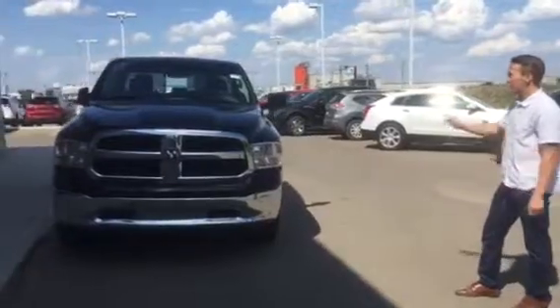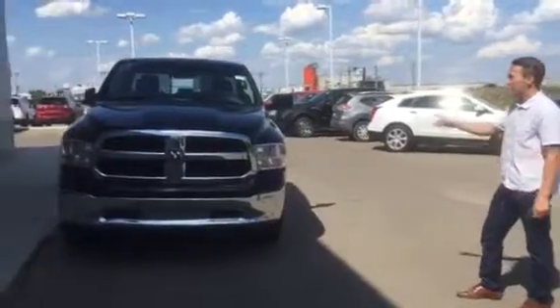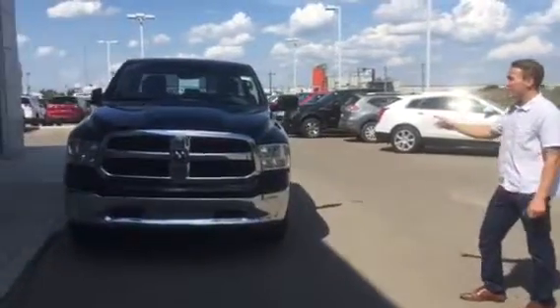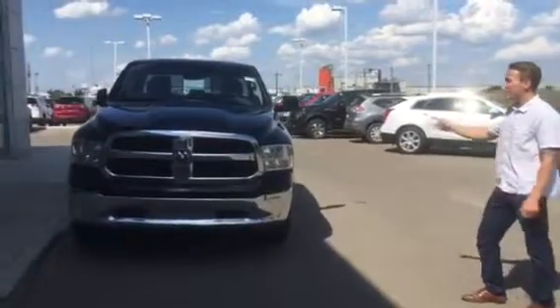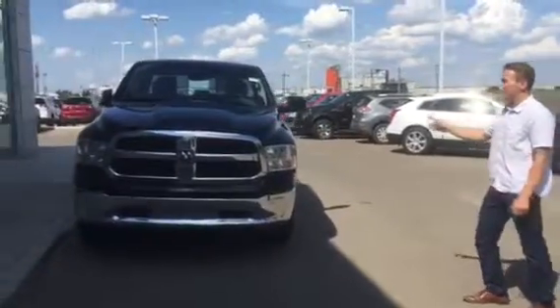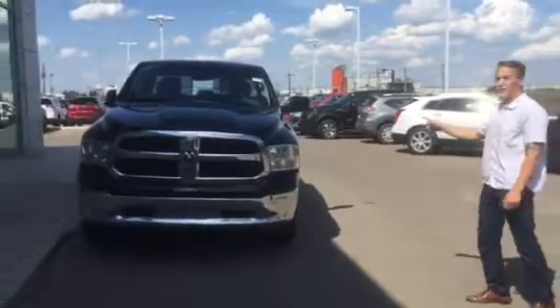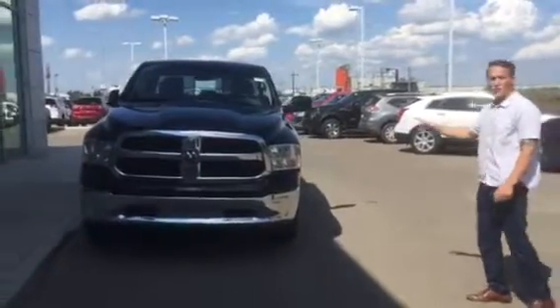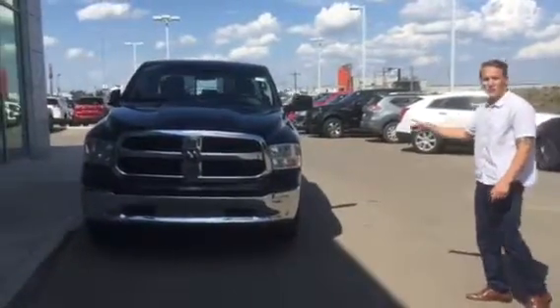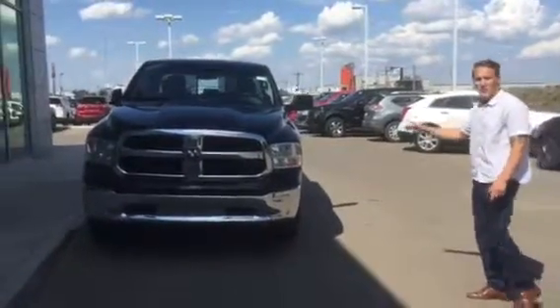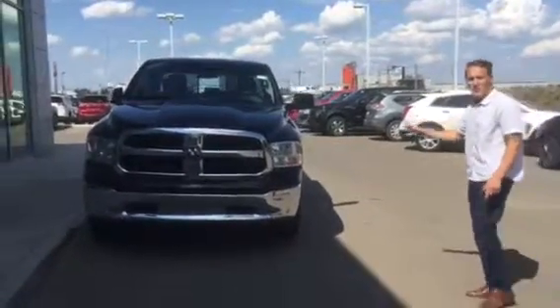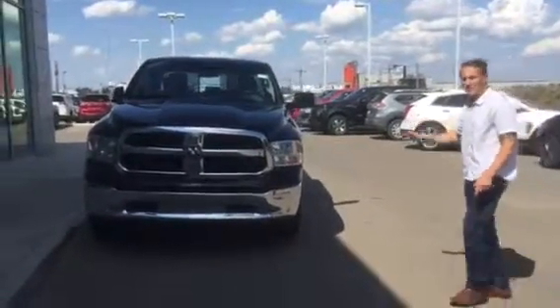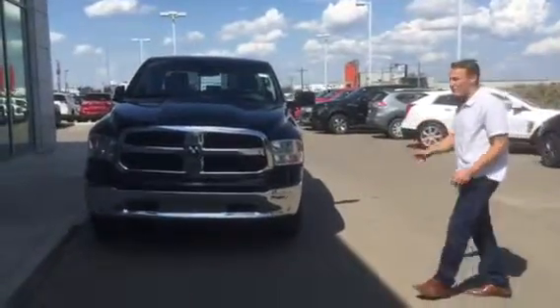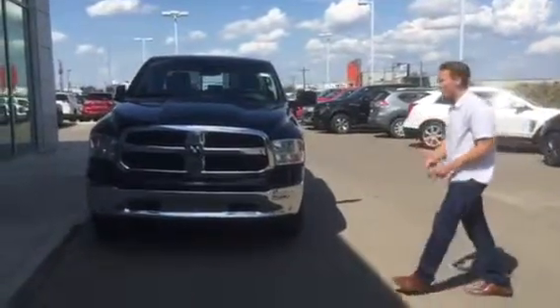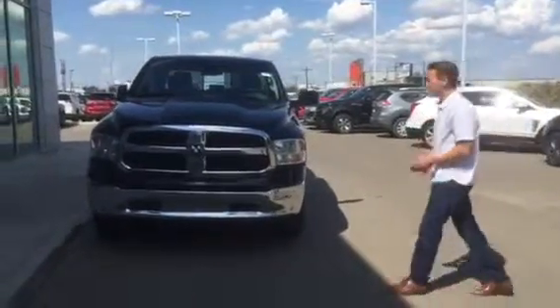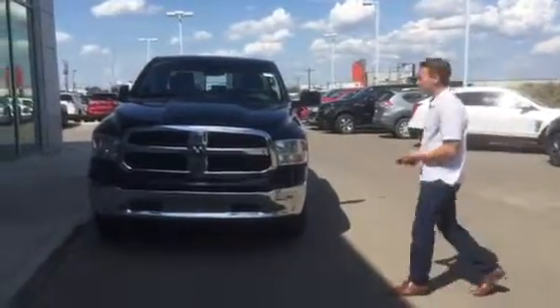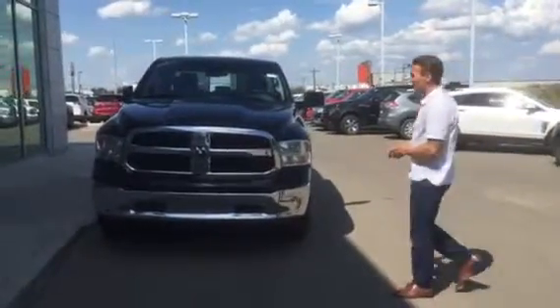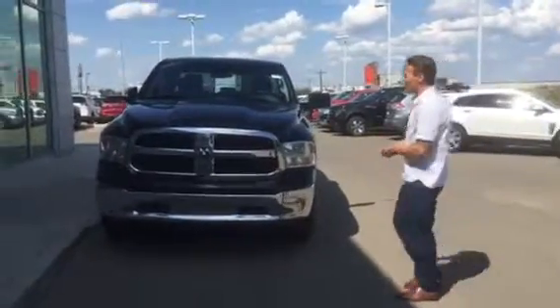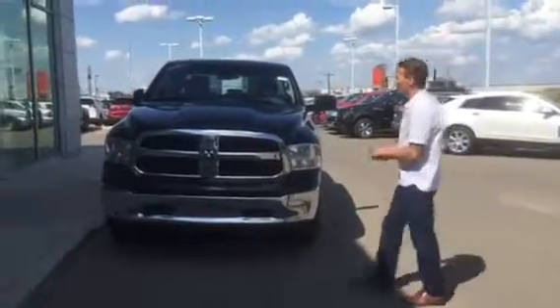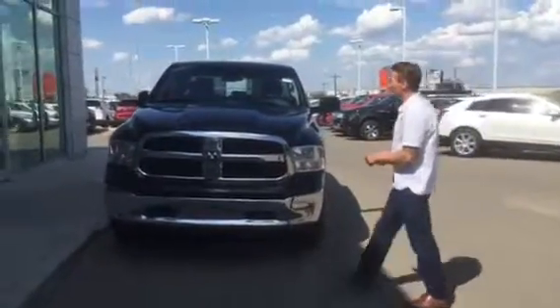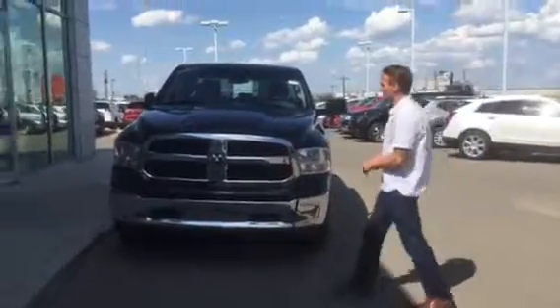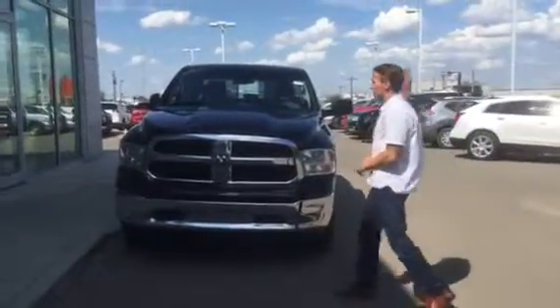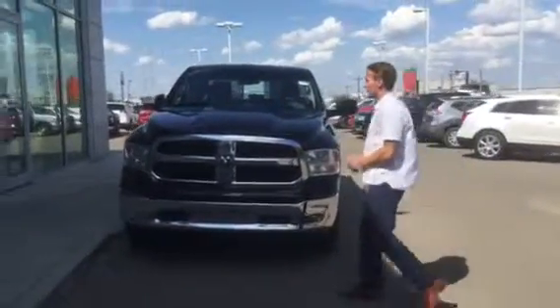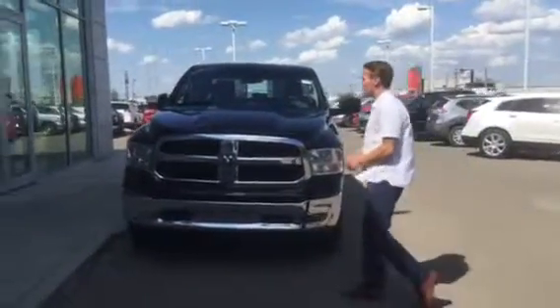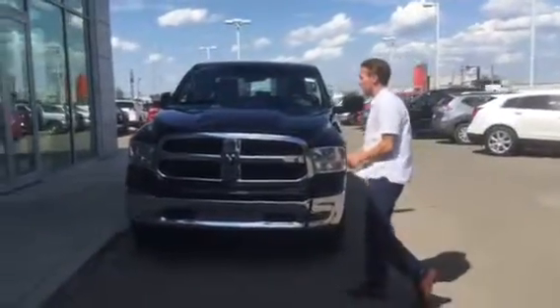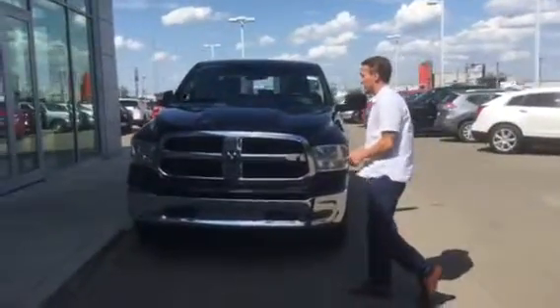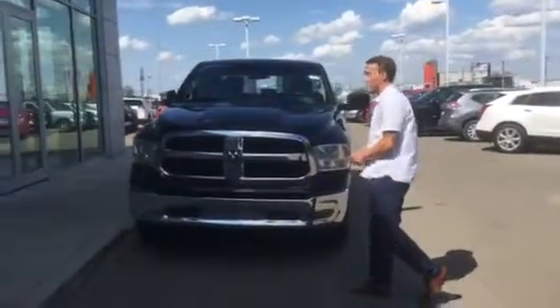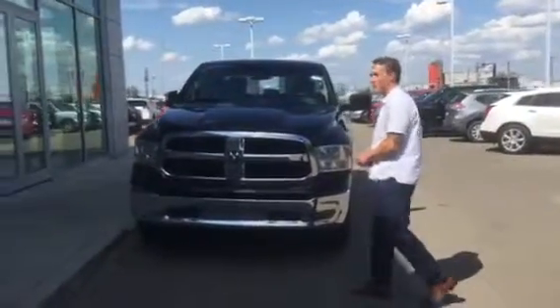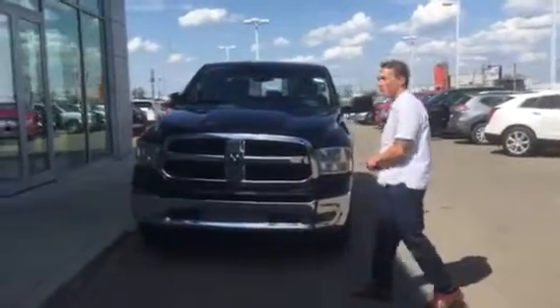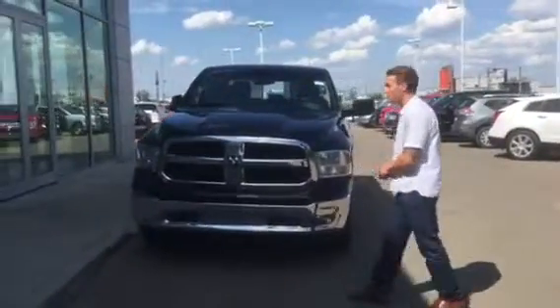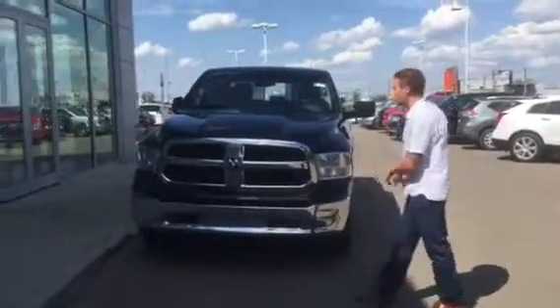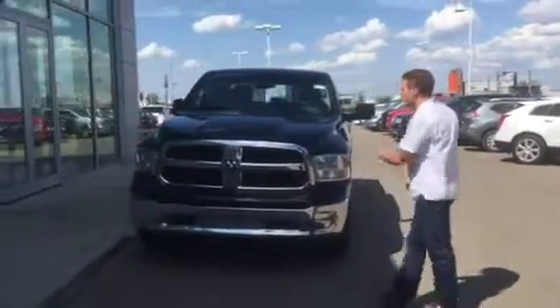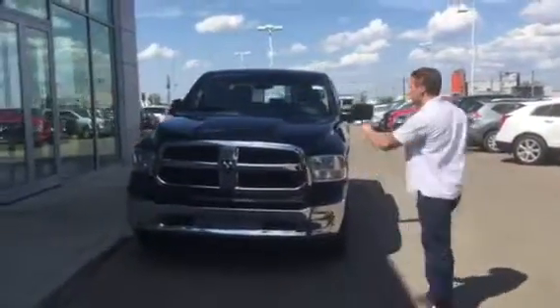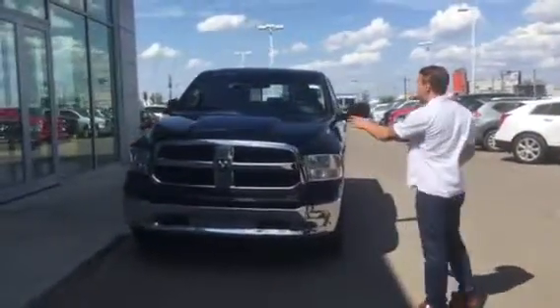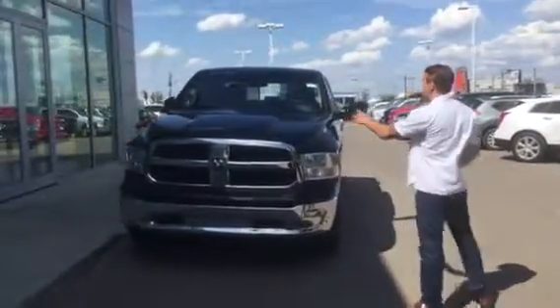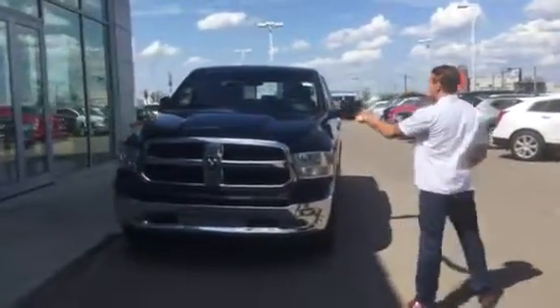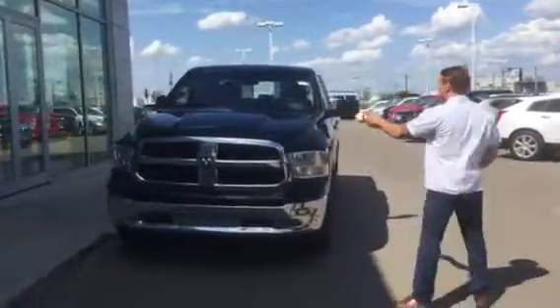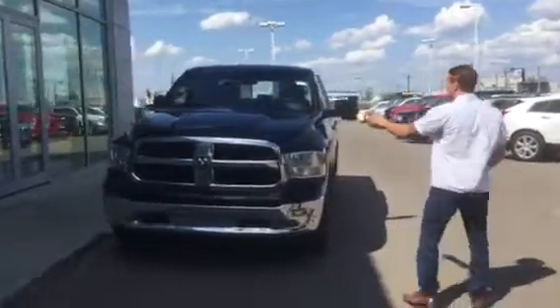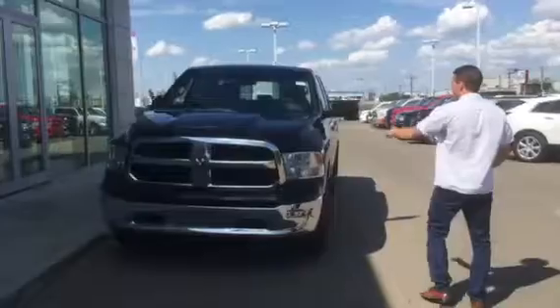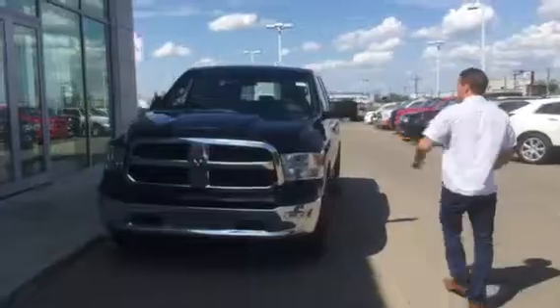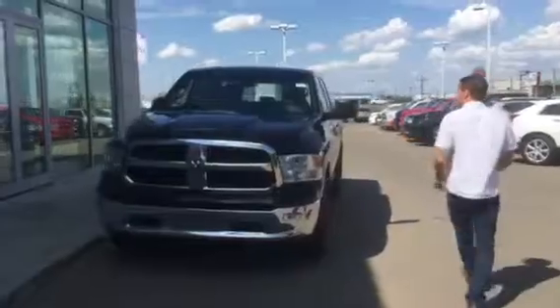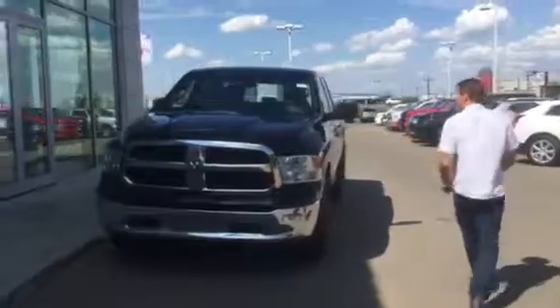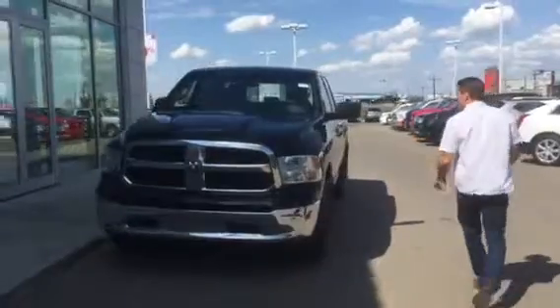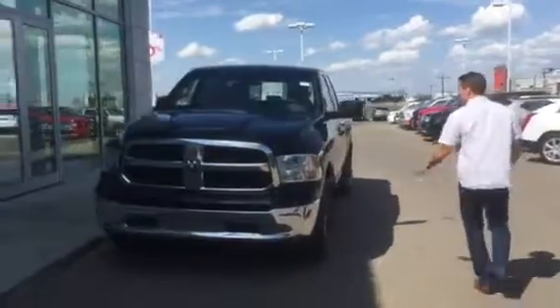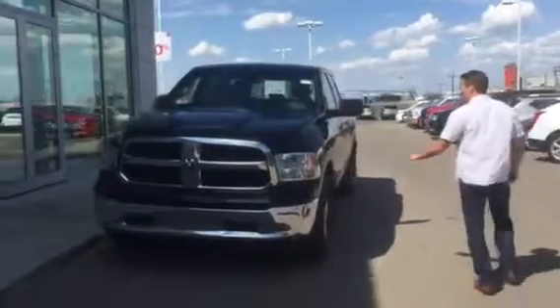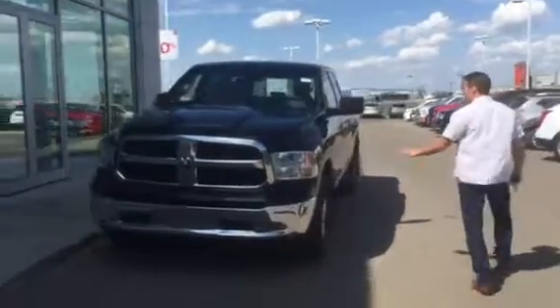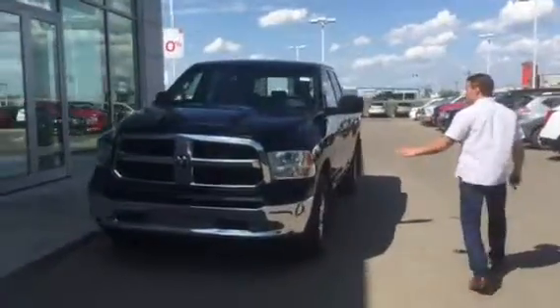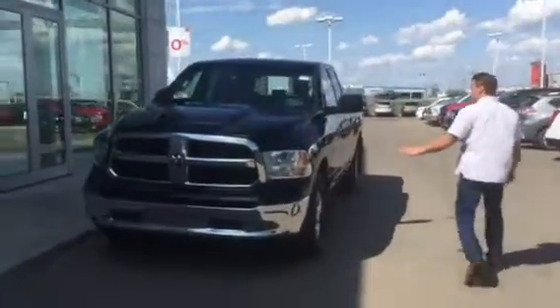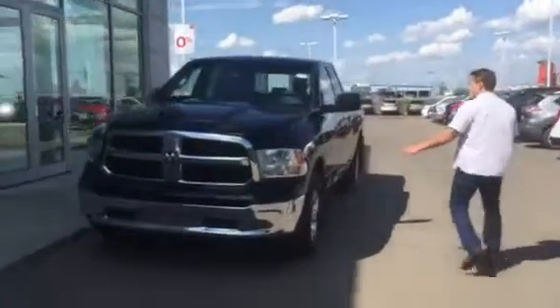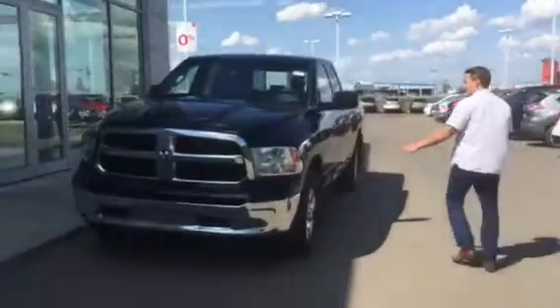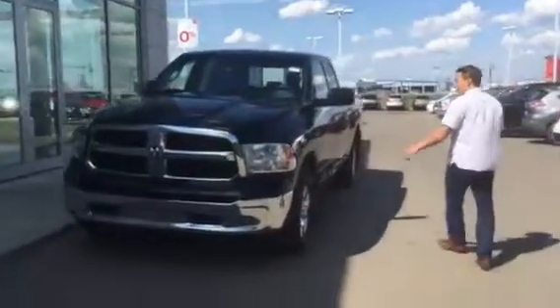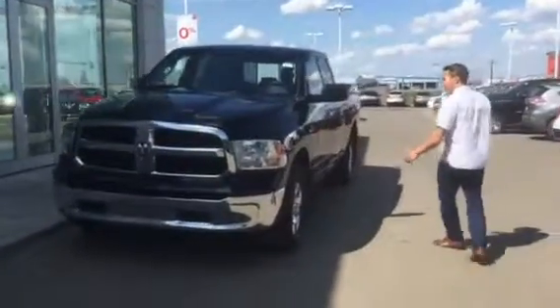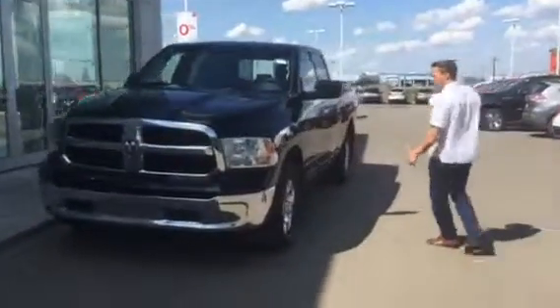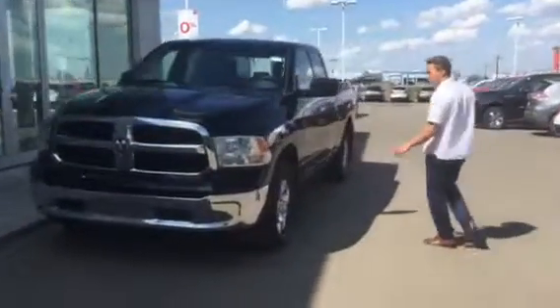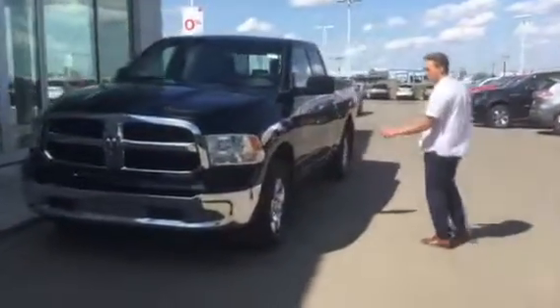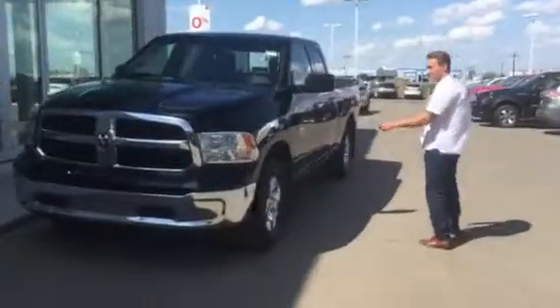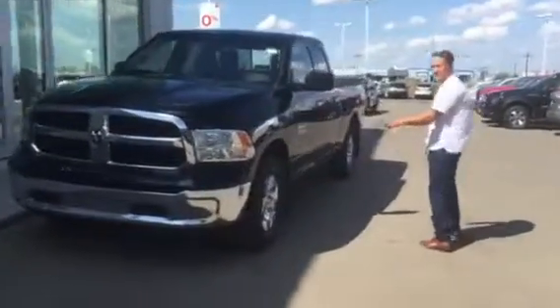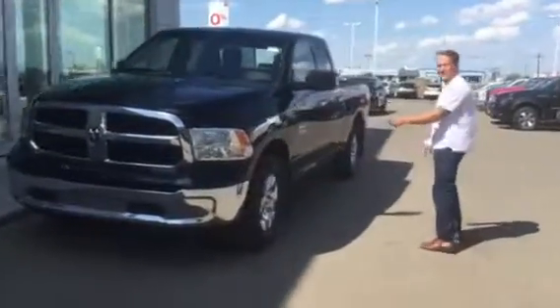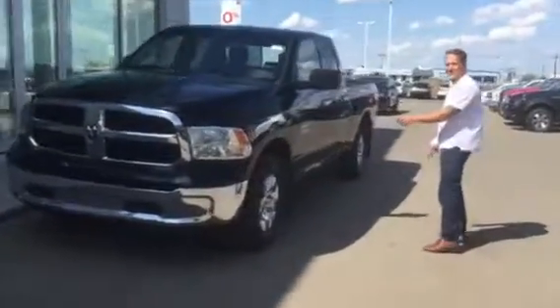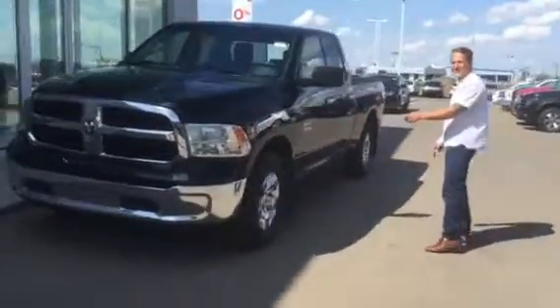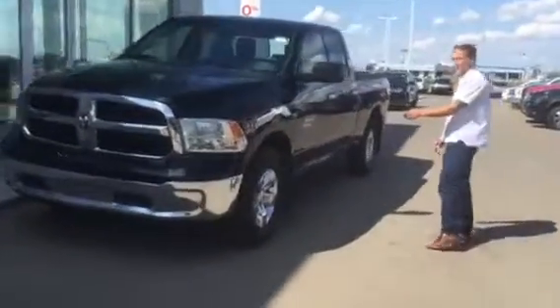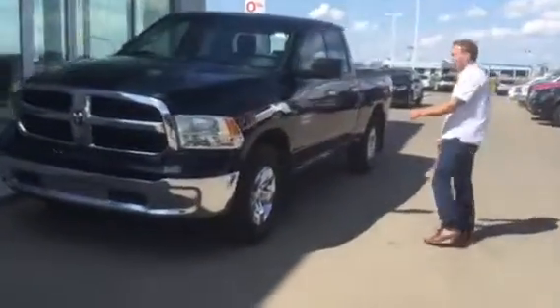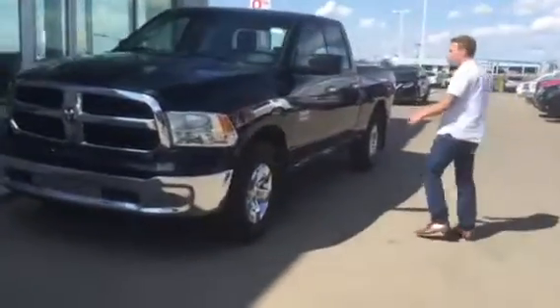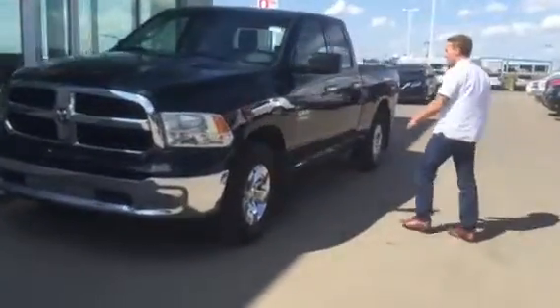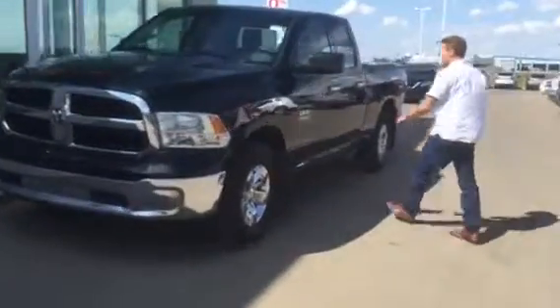This one has 41,000 kilometers. The other one has 43,000 kilometers. Same engine. You've got your all-season tires here with your 16-inch rims.